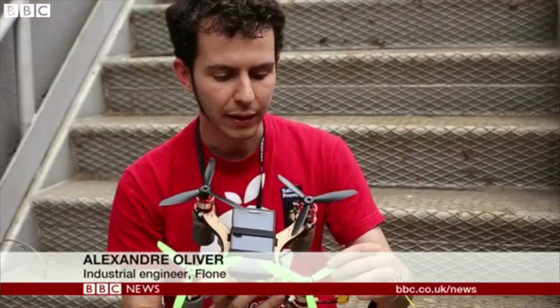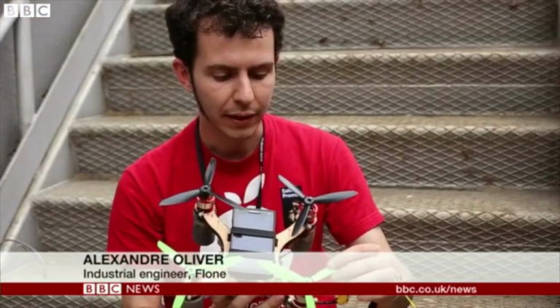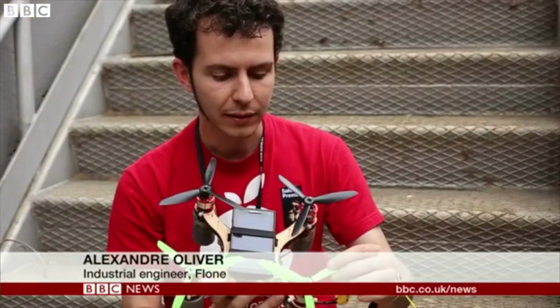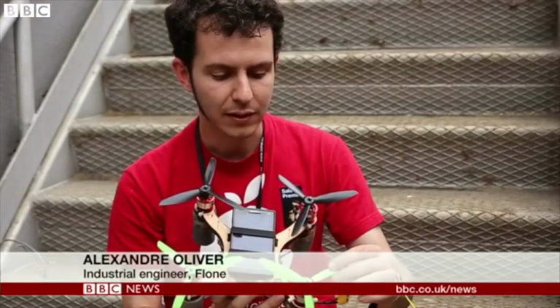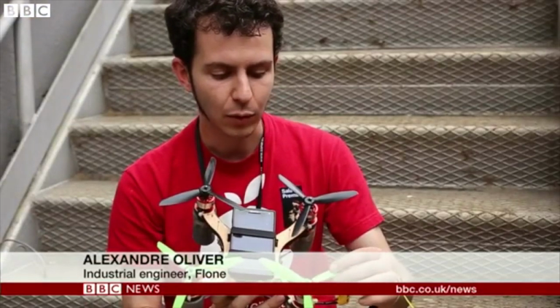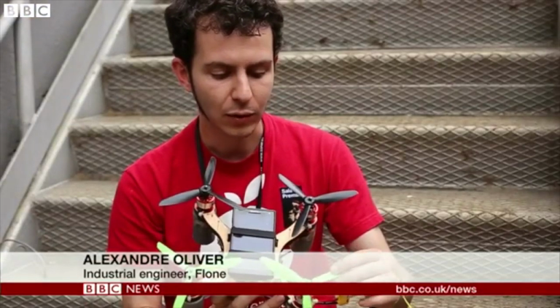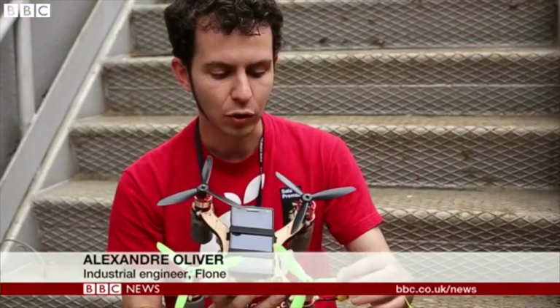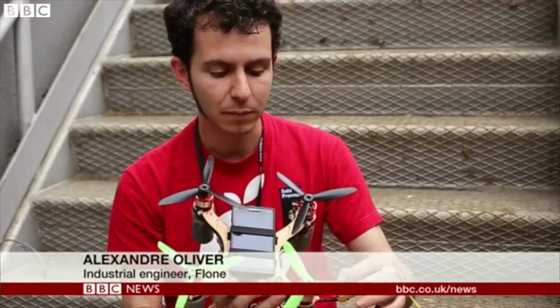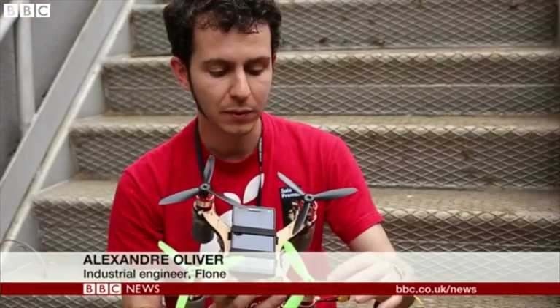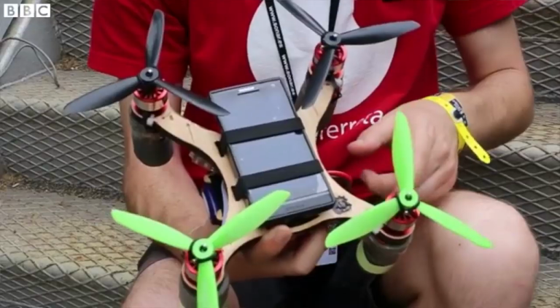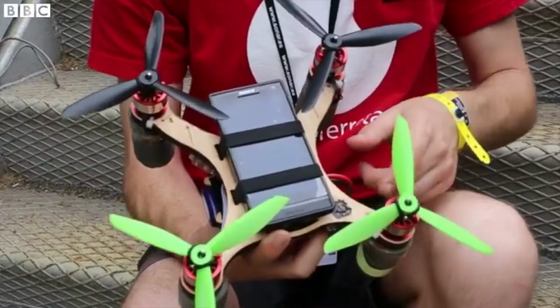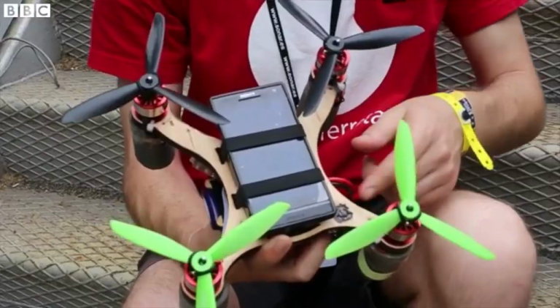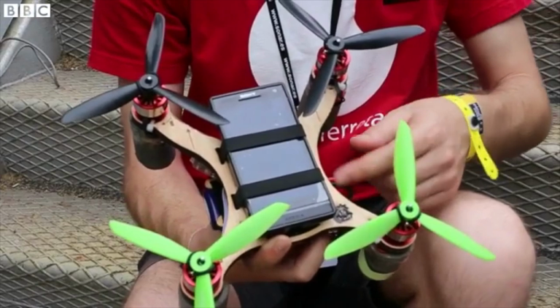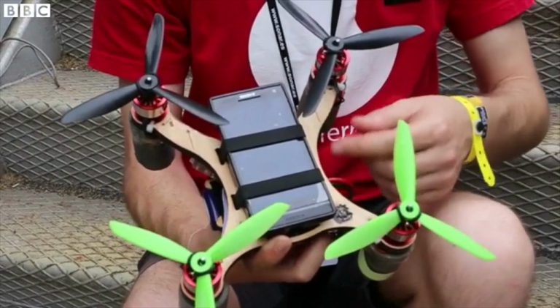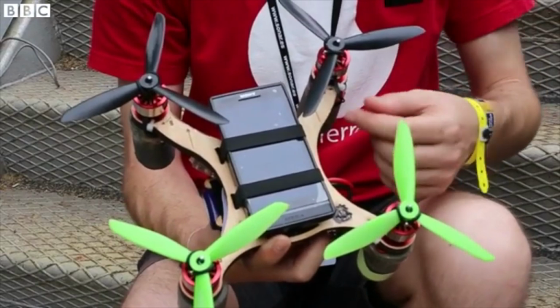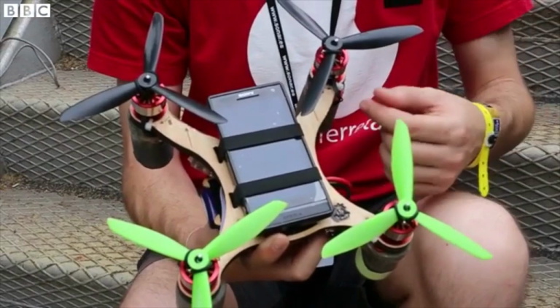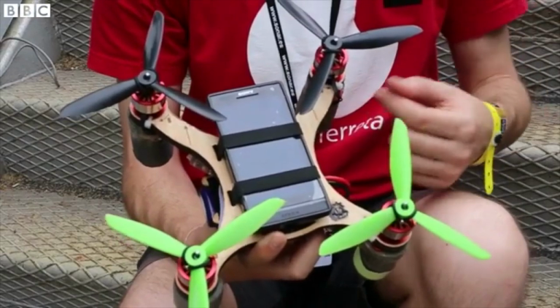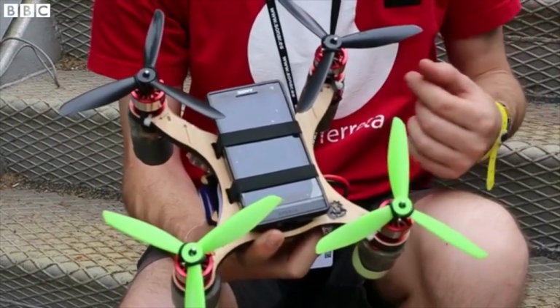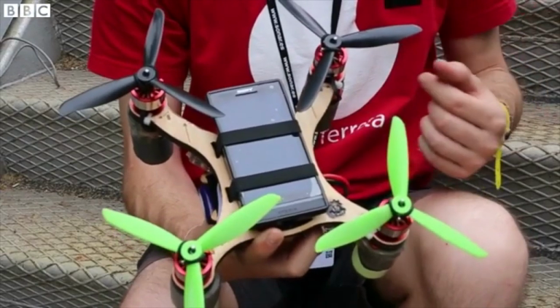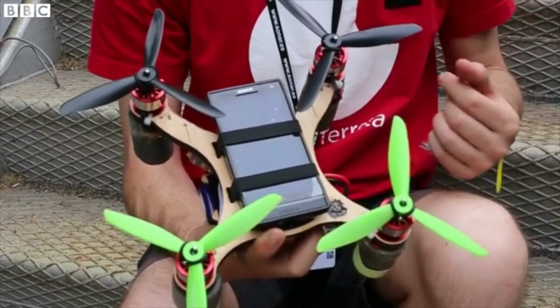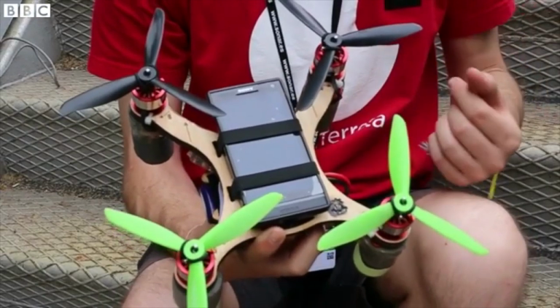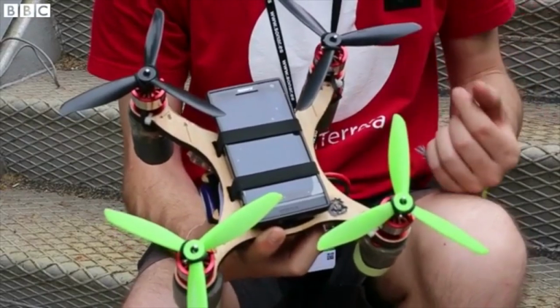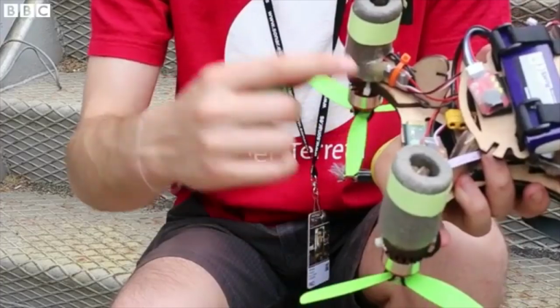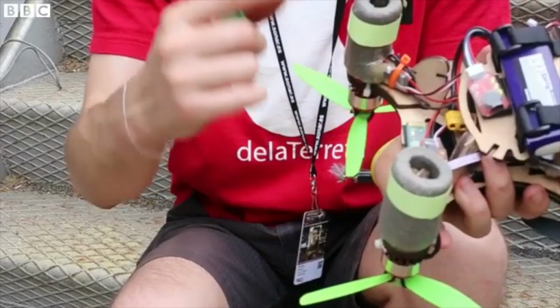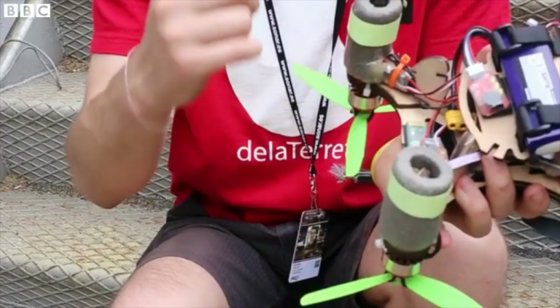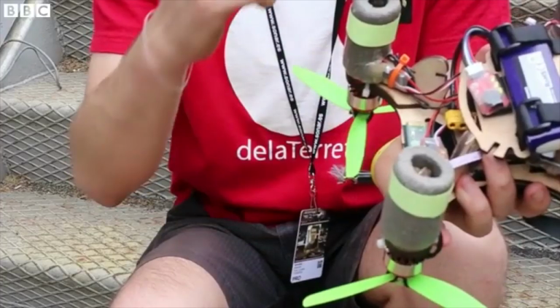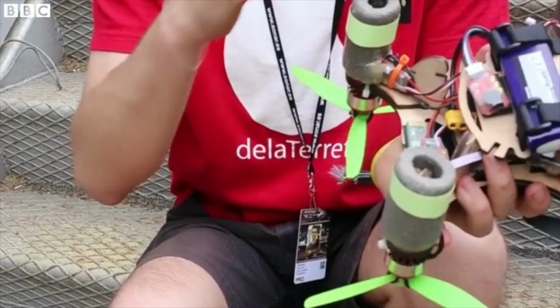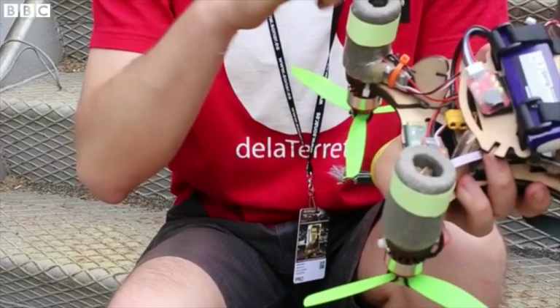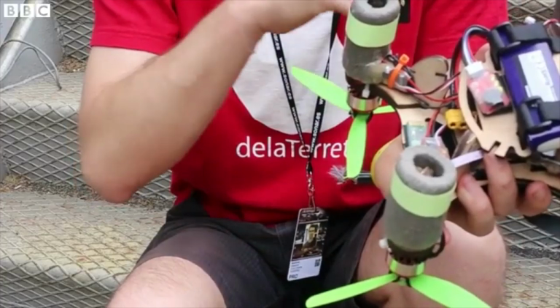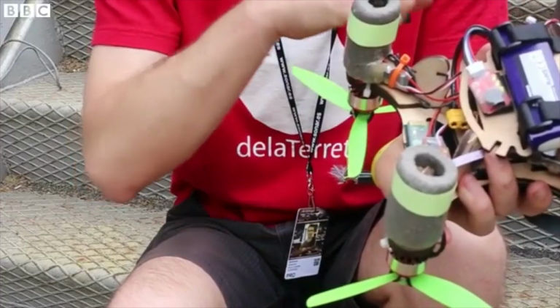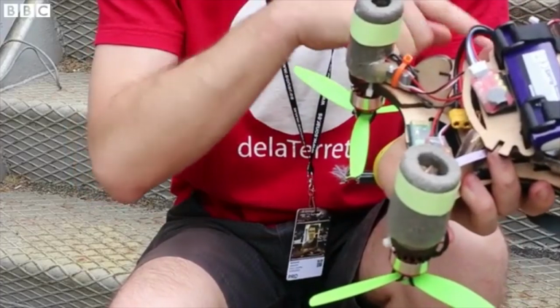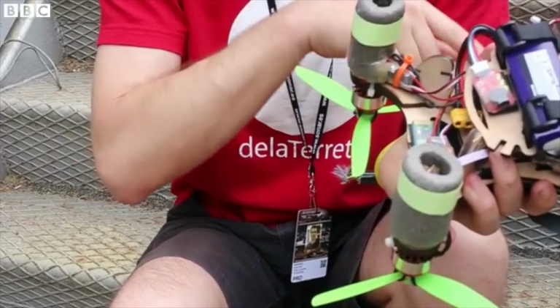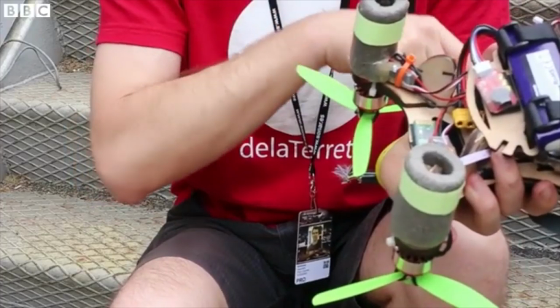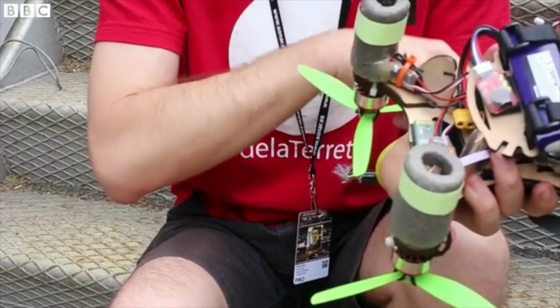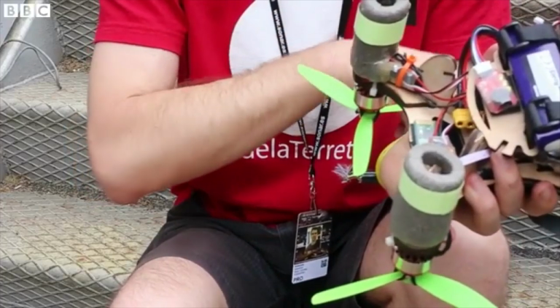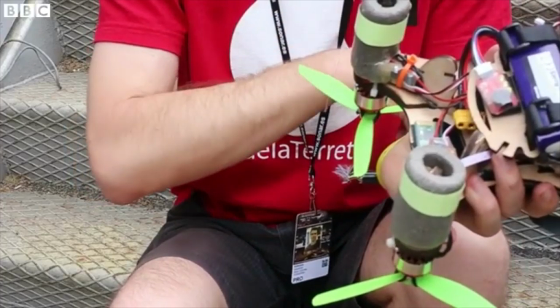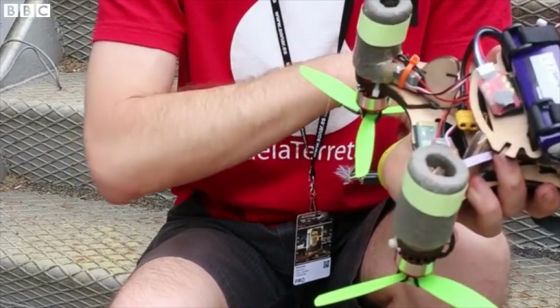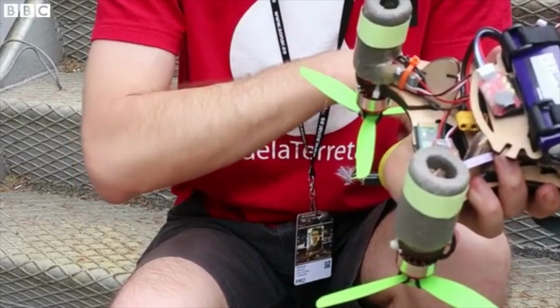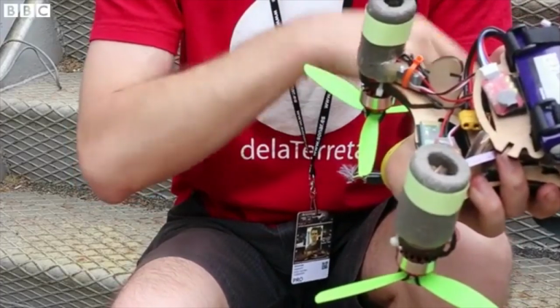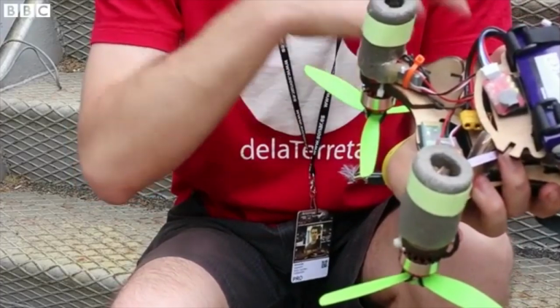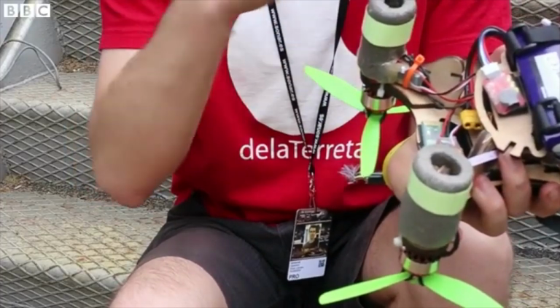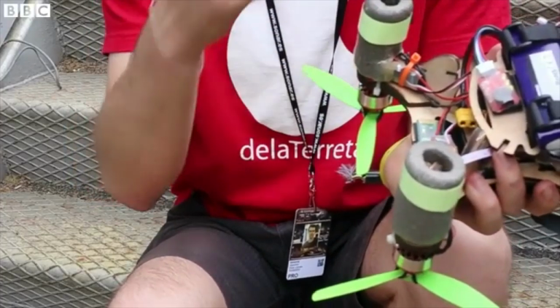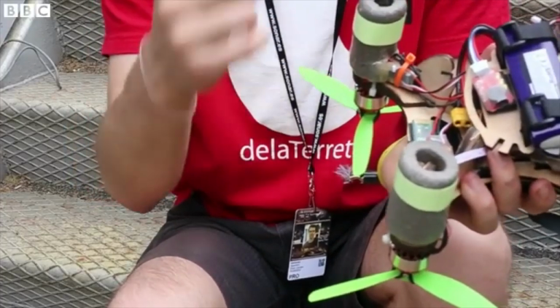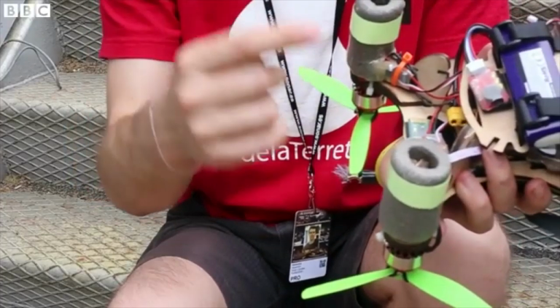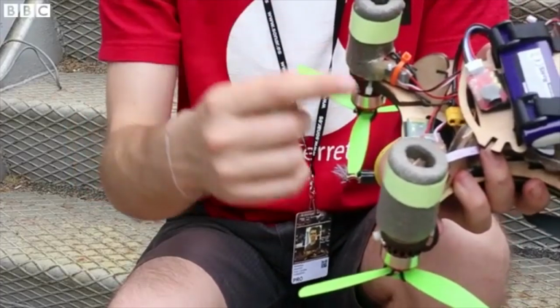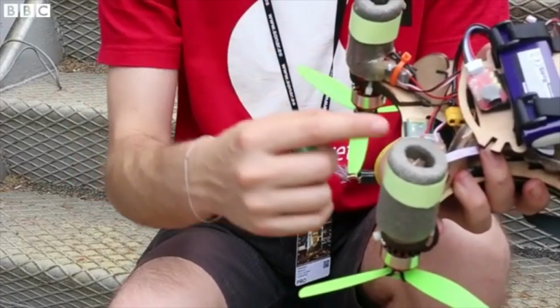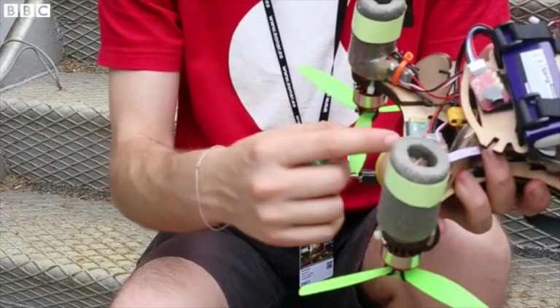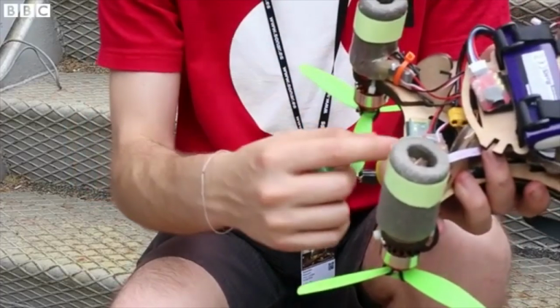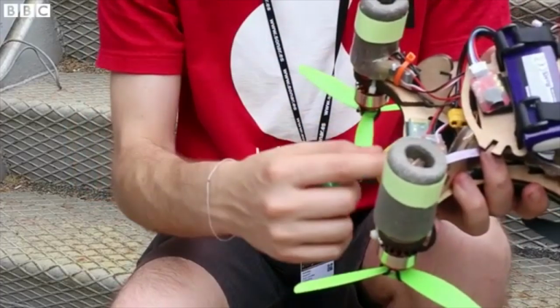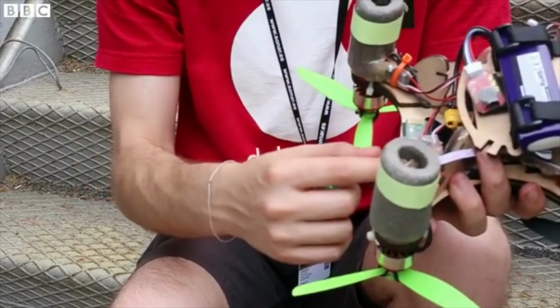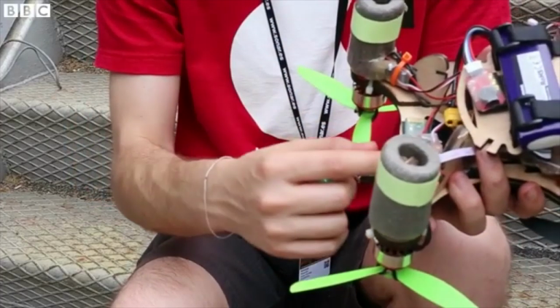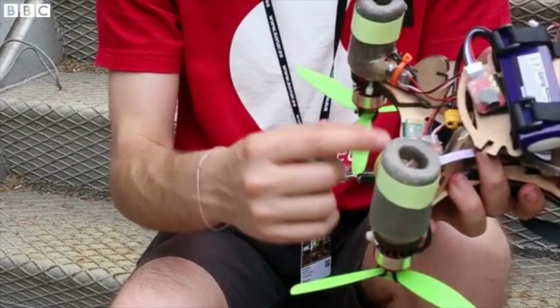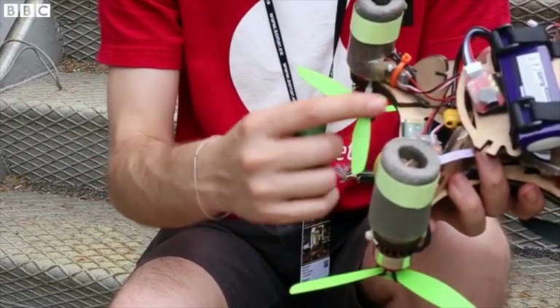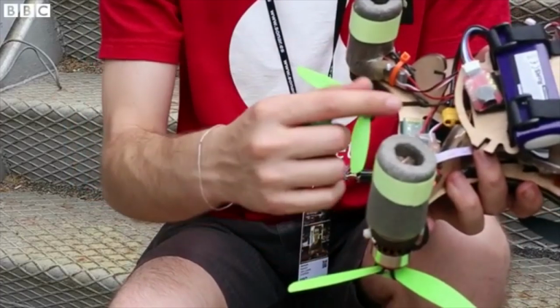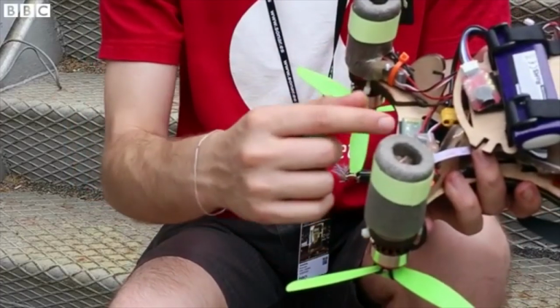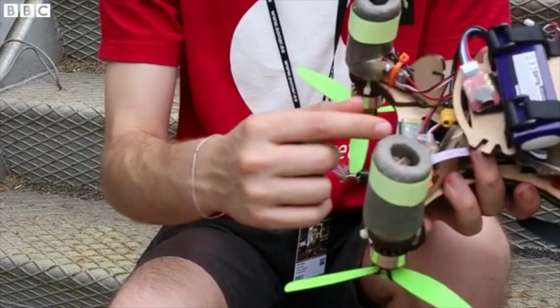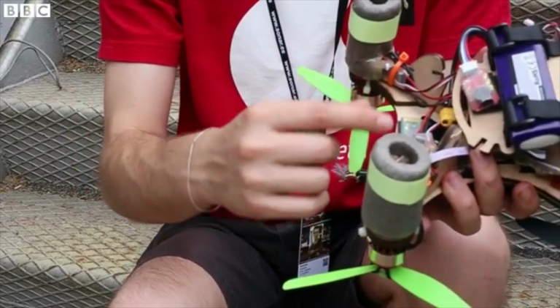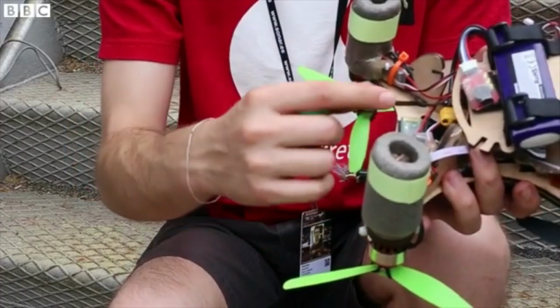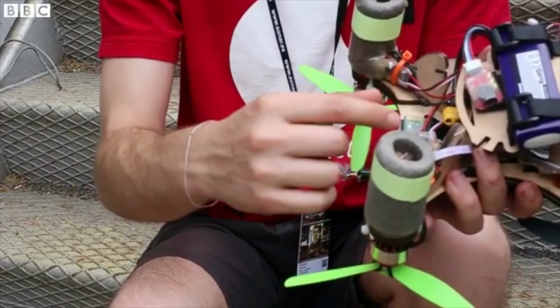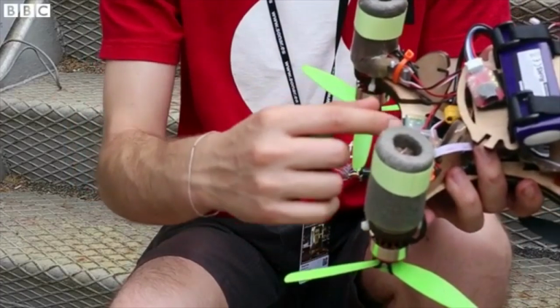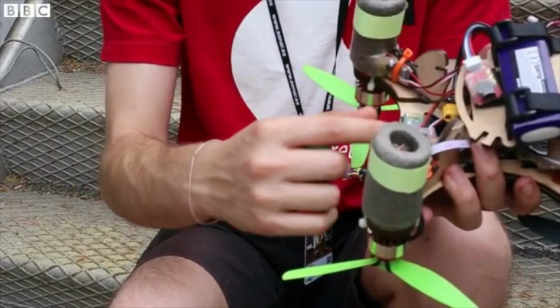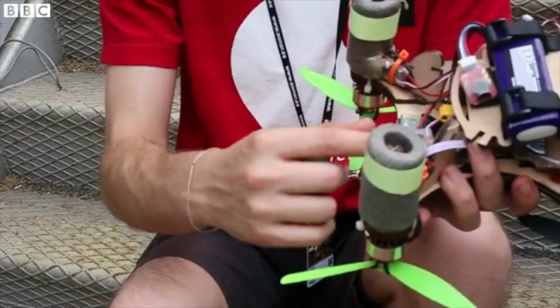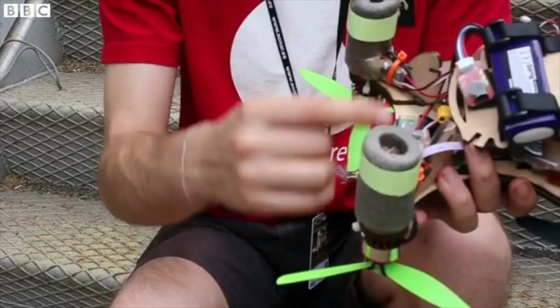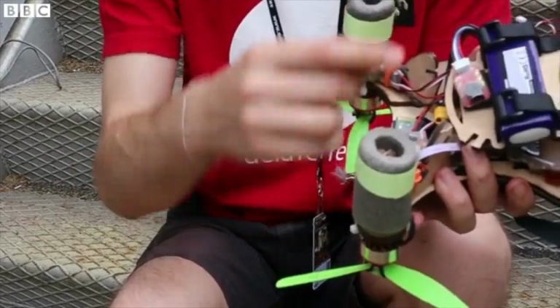It's a quadcopter. The structure is wooden made. We connect from the mobile to the board, to the control board via Bluetooth.